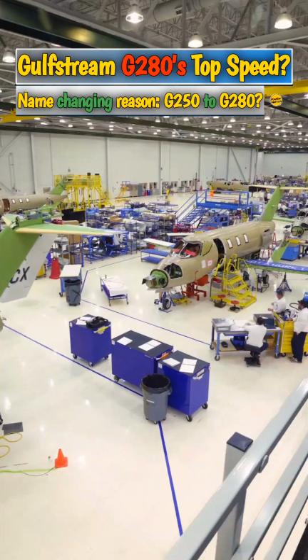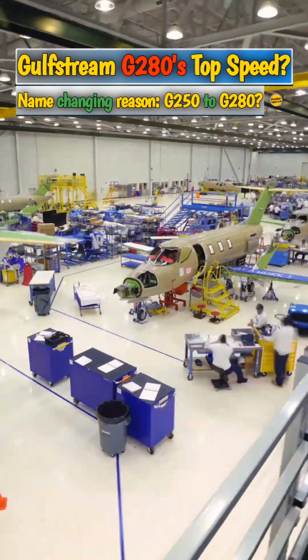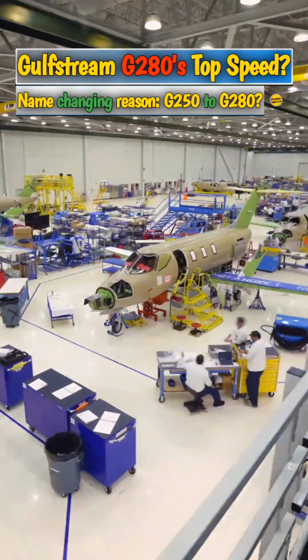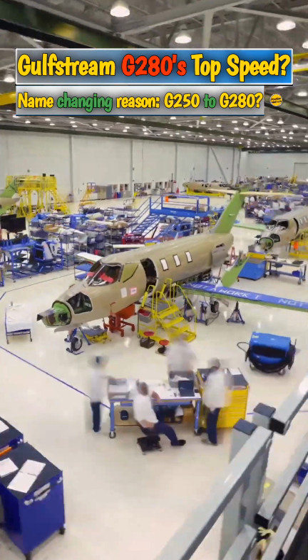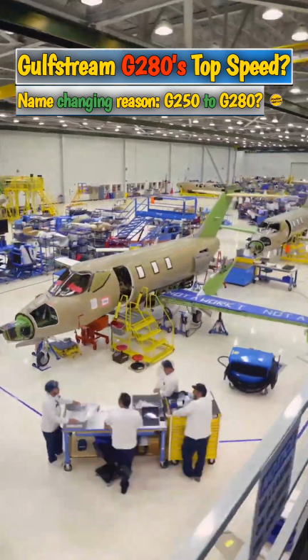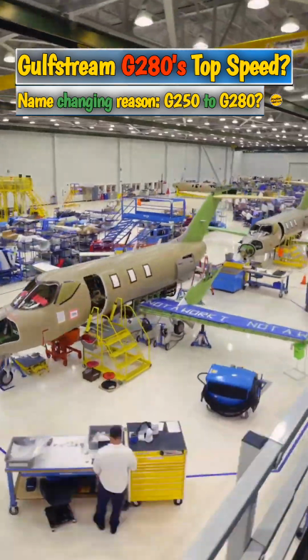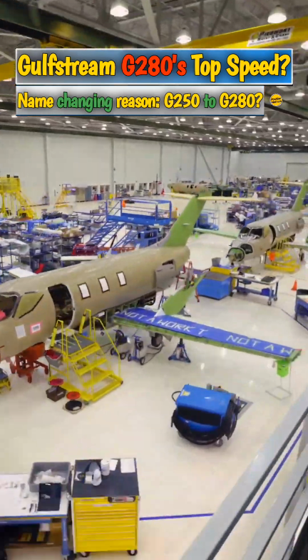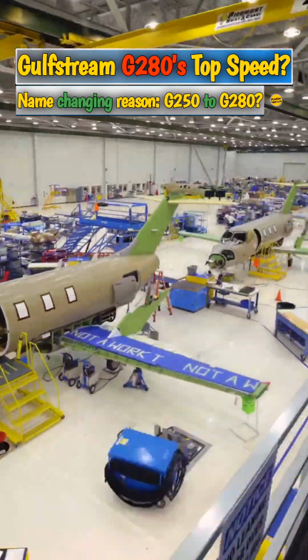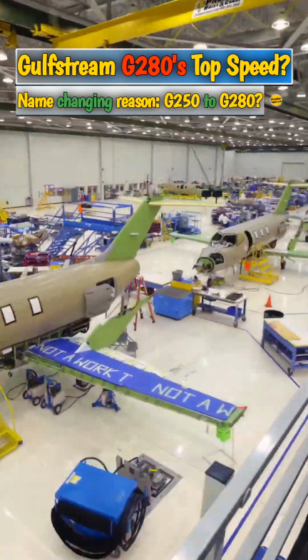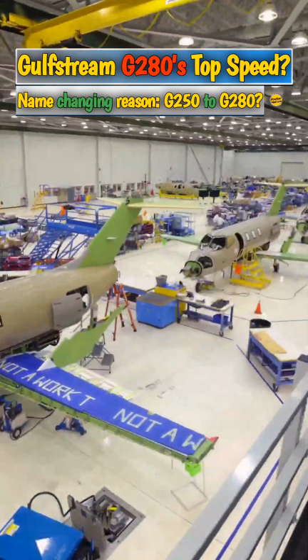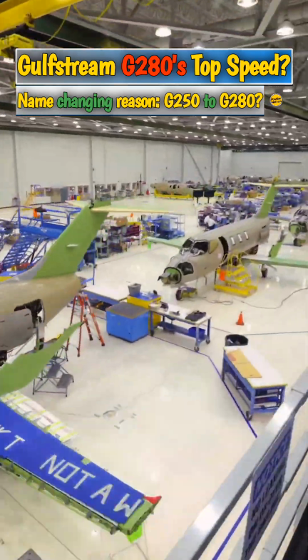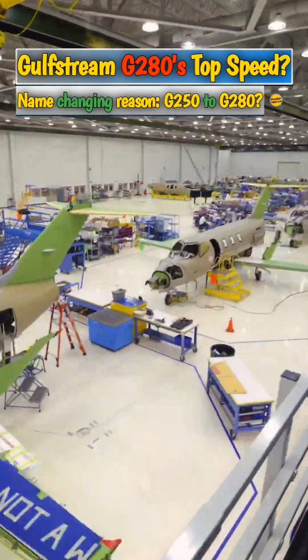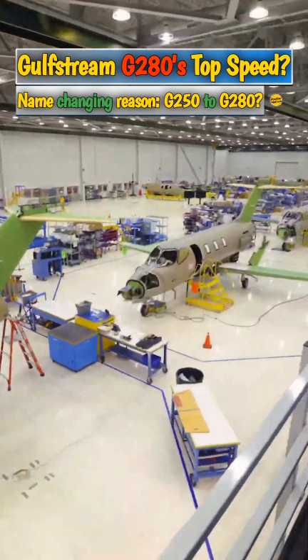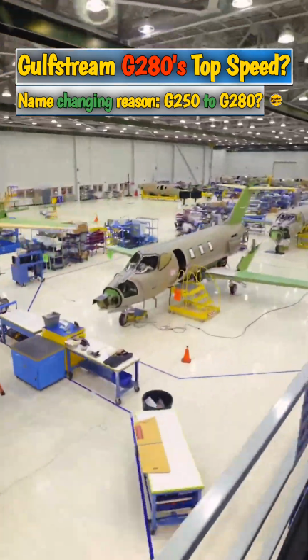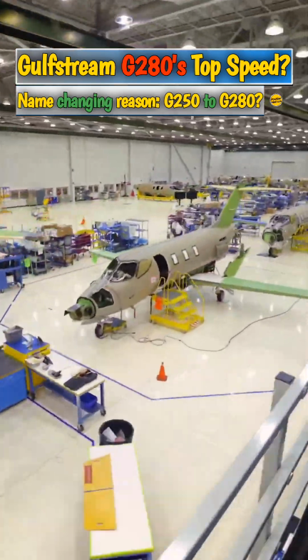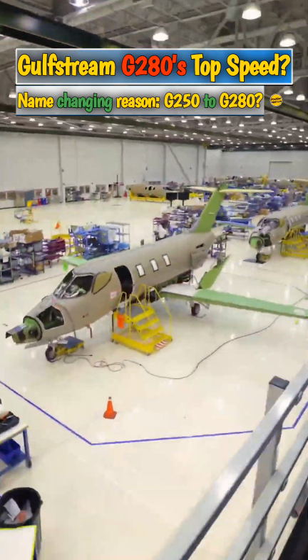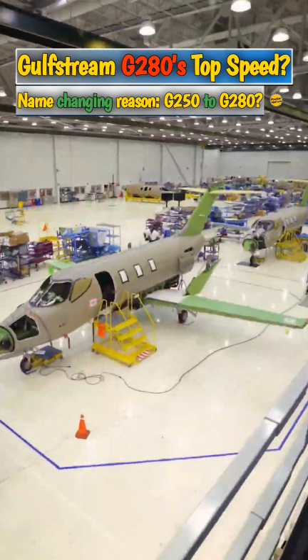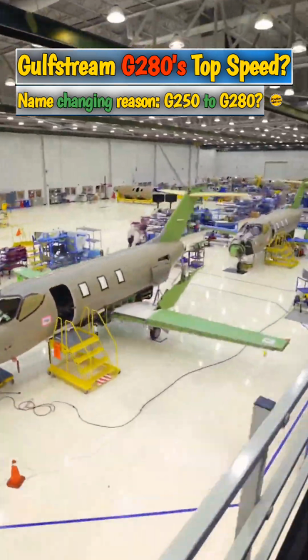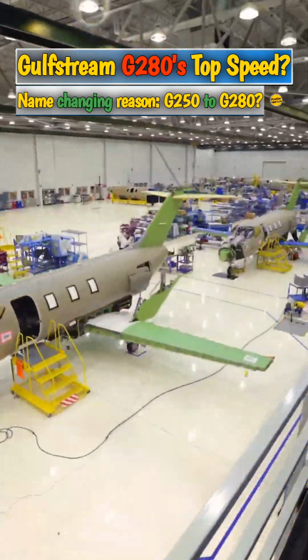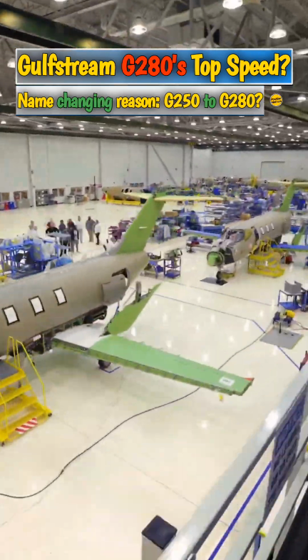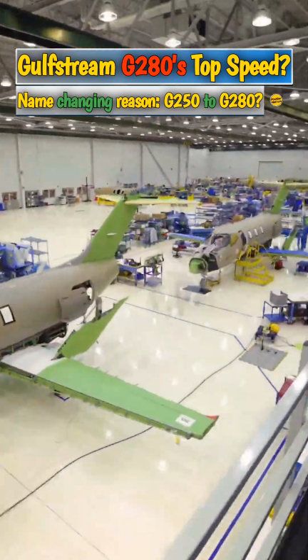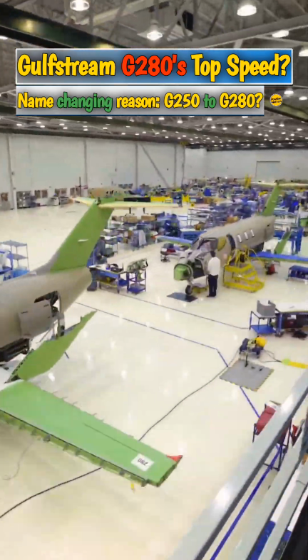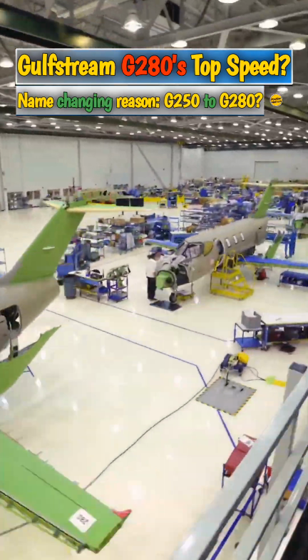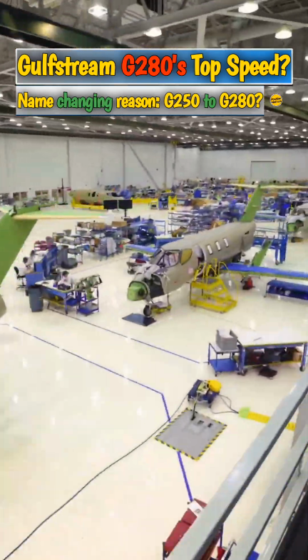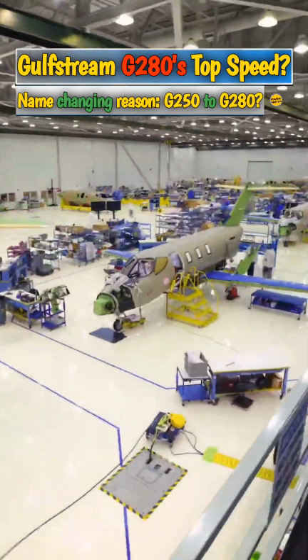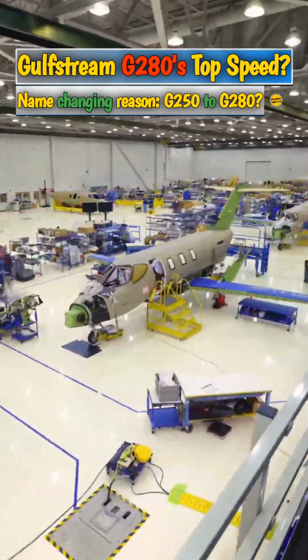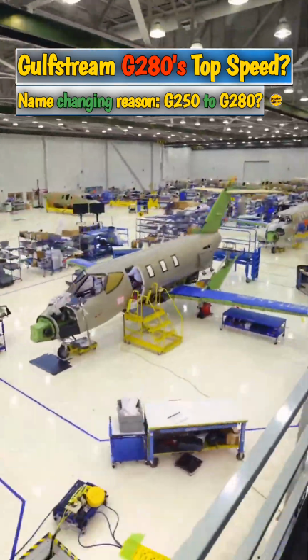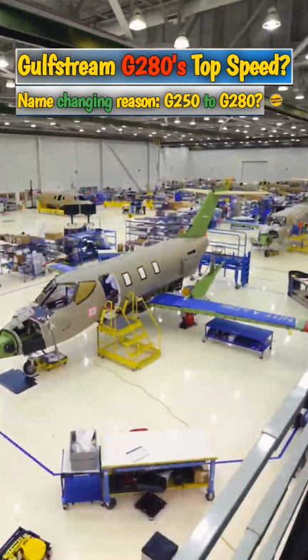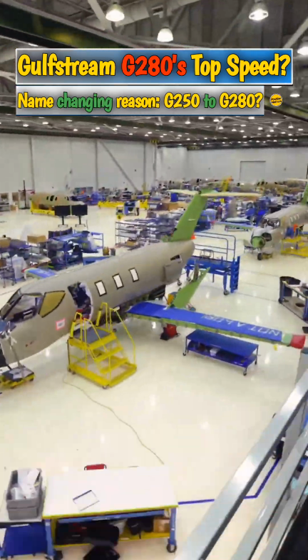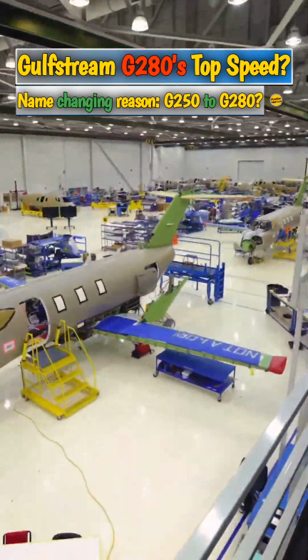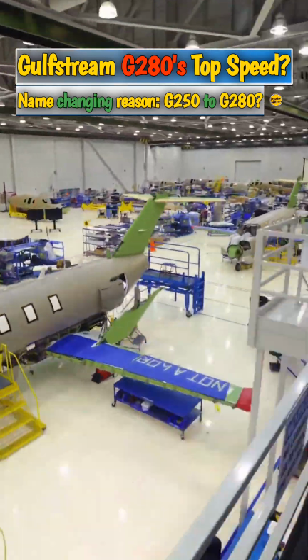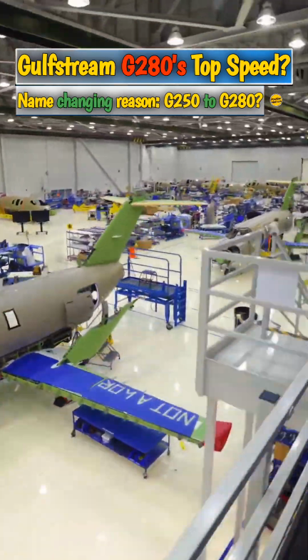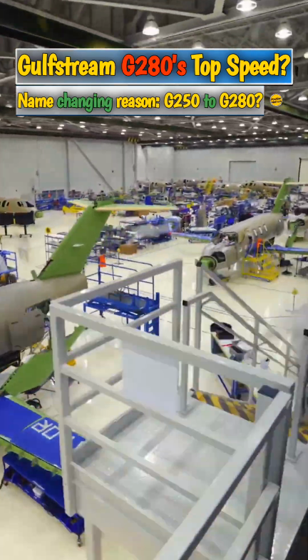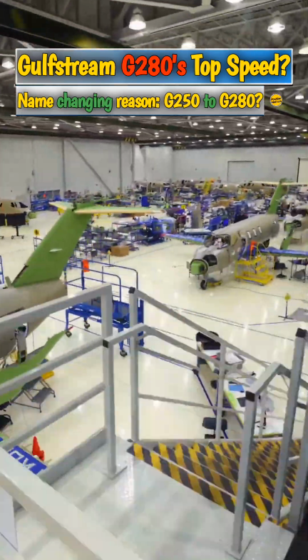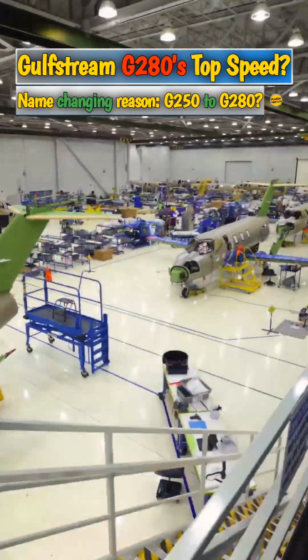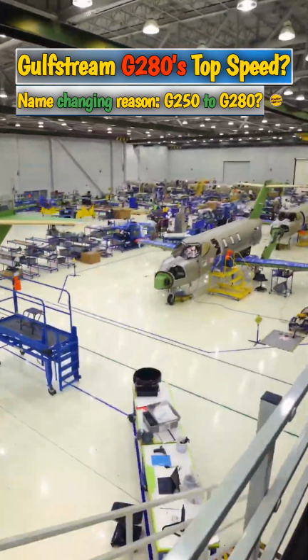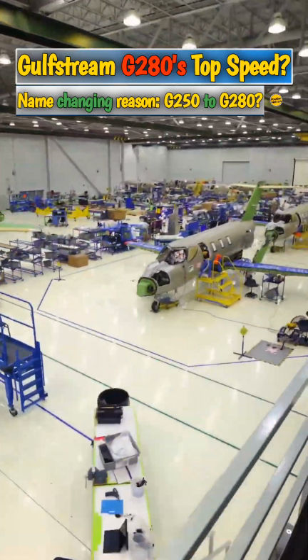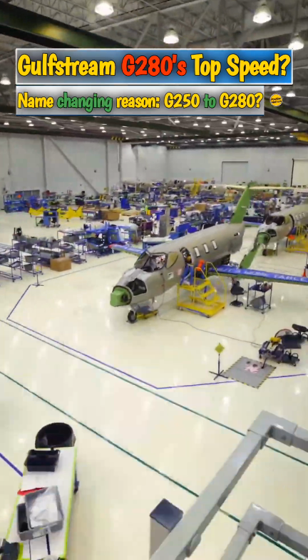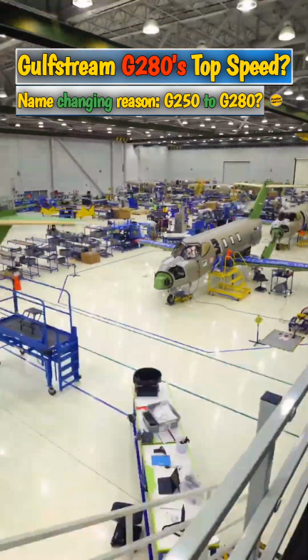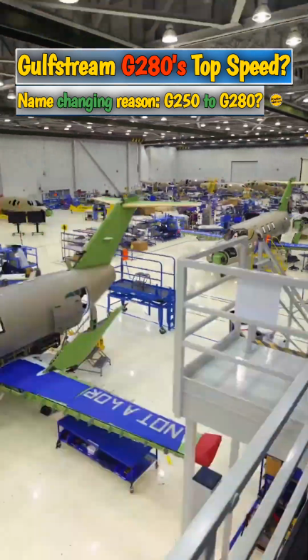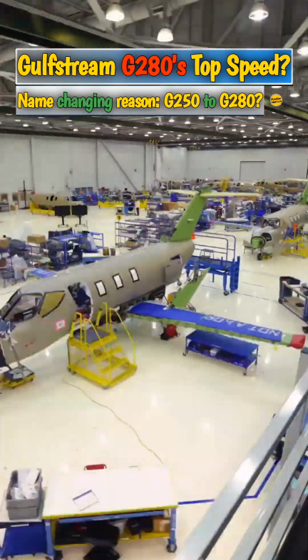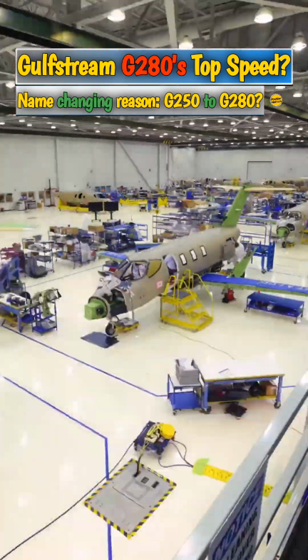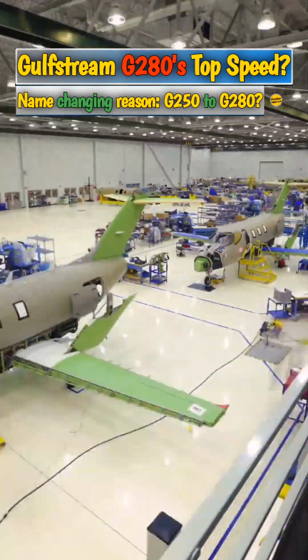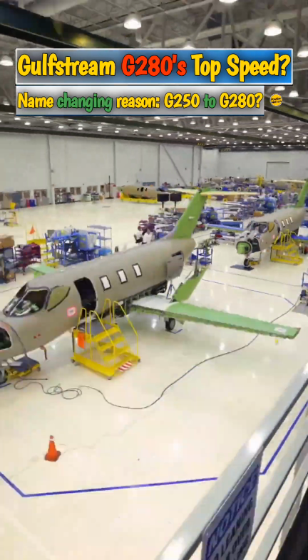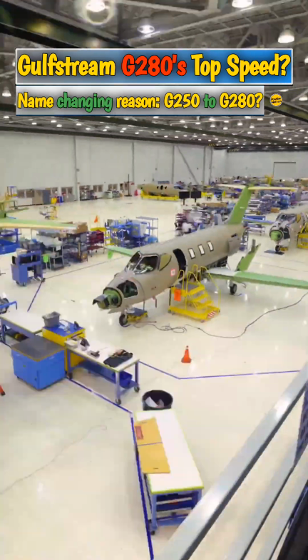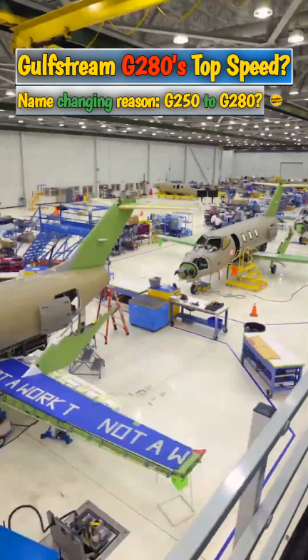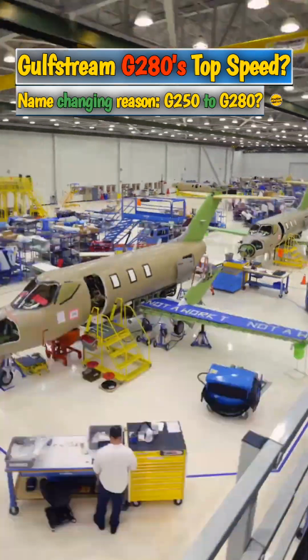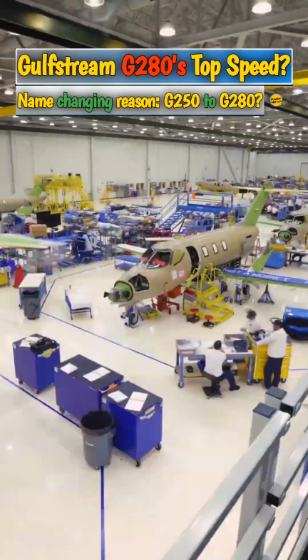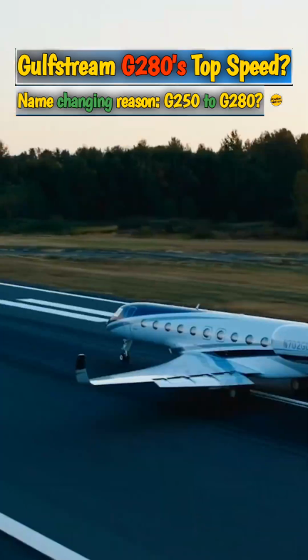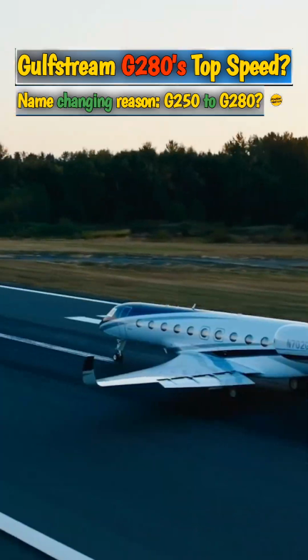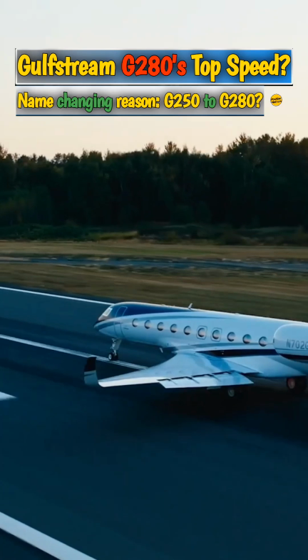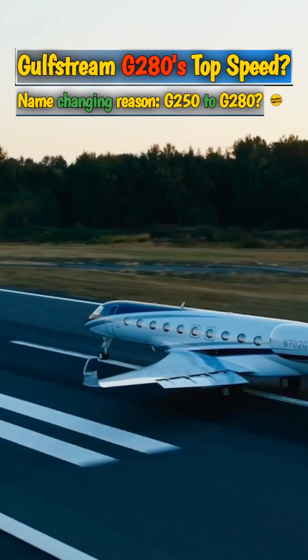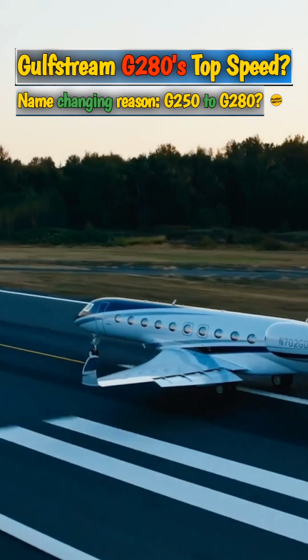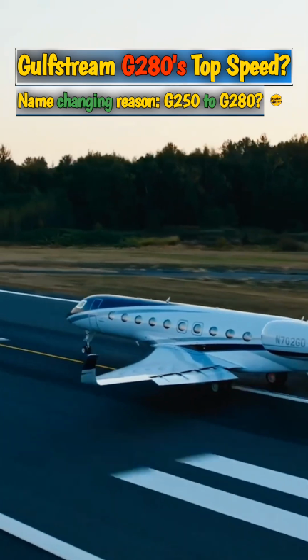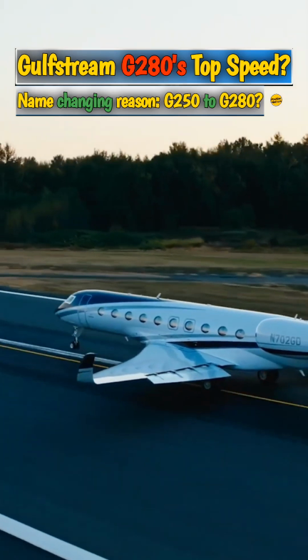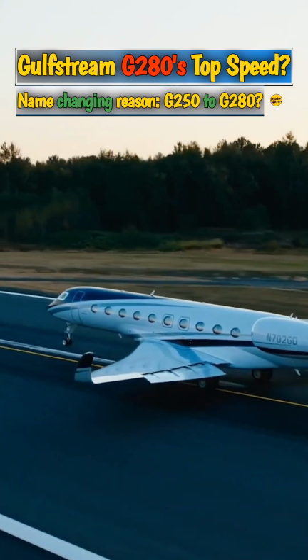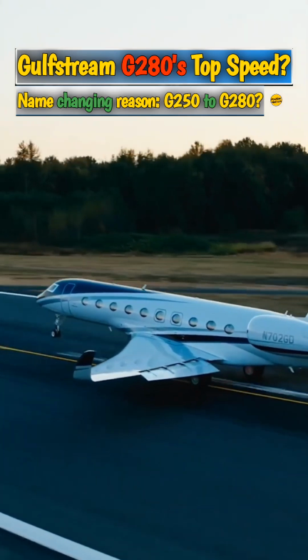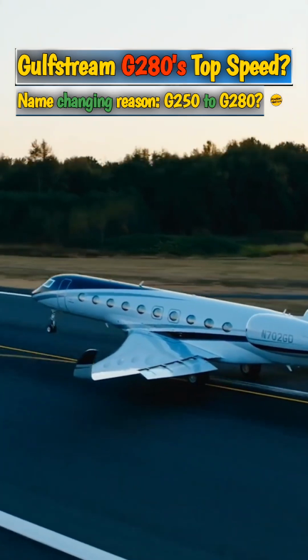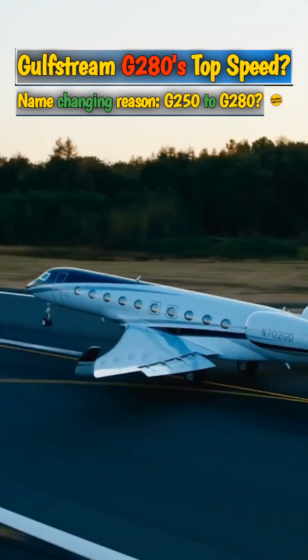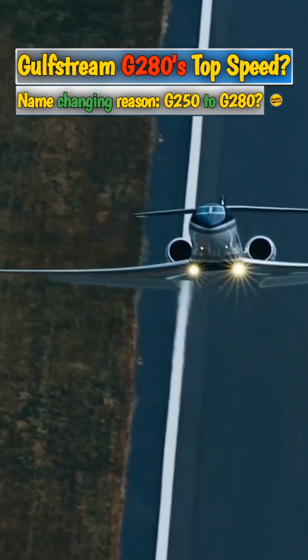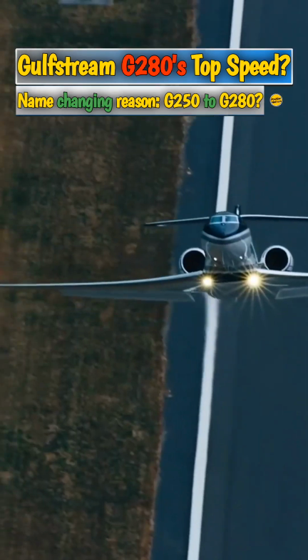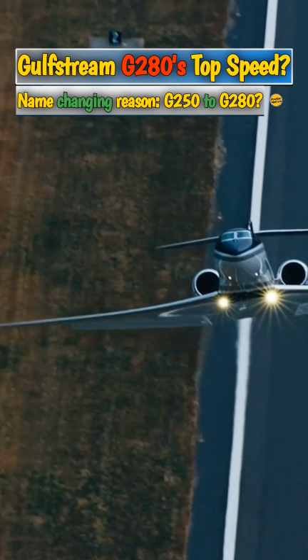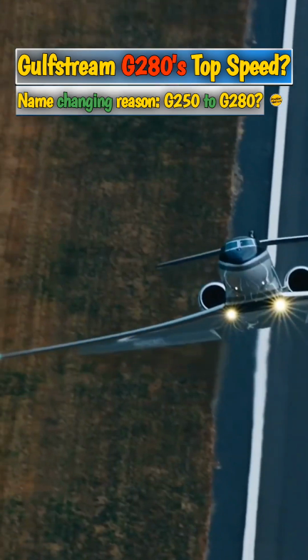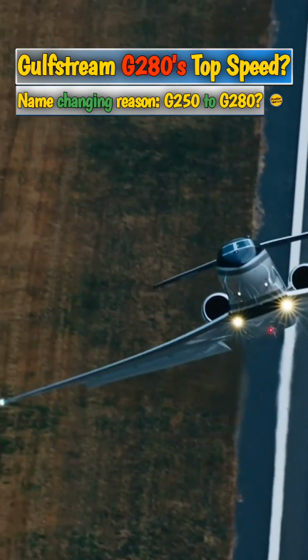Gulfstream is one of the top designers and manufacturers of business jets in the world. The company is known for producing high-performing, luxurious jets.